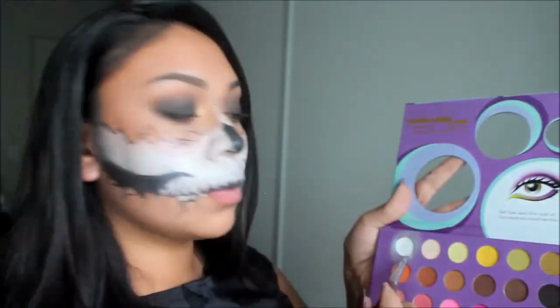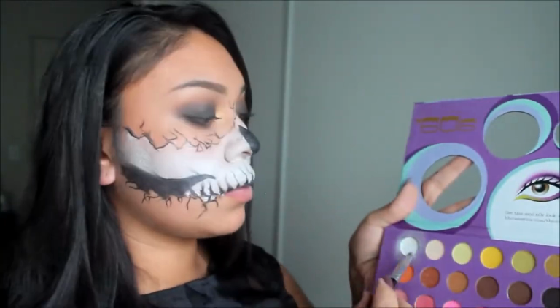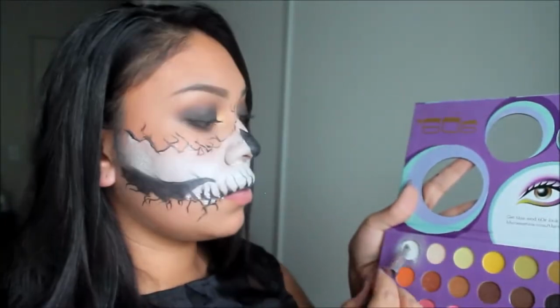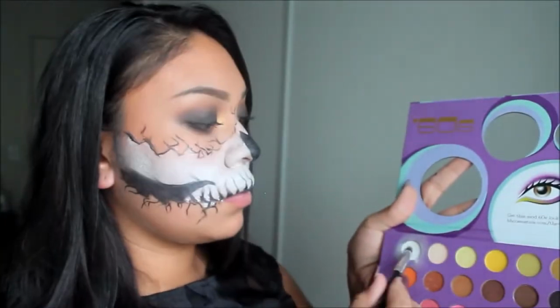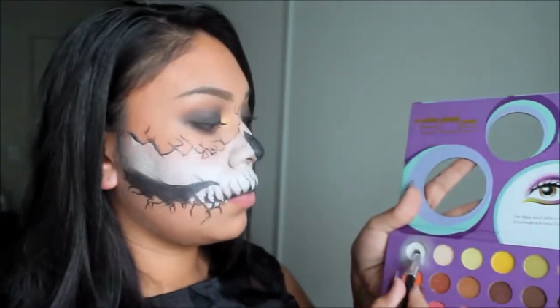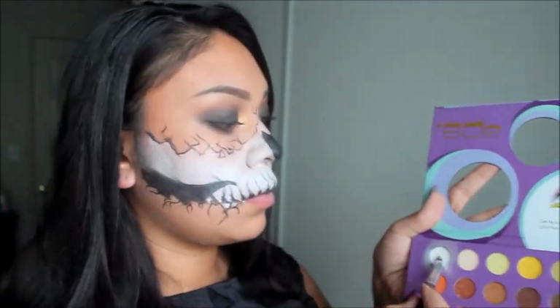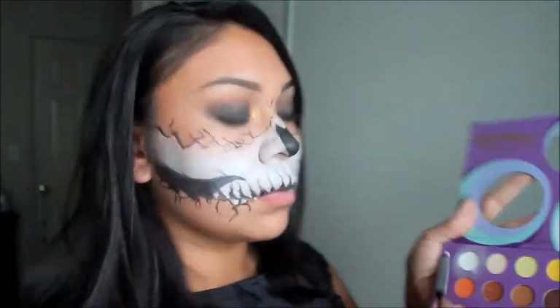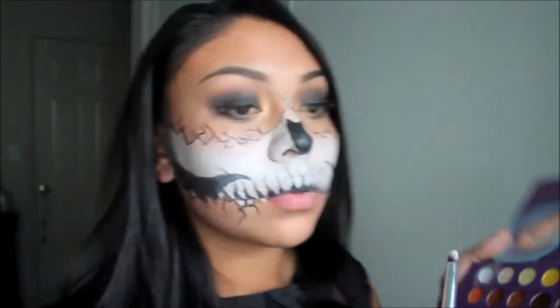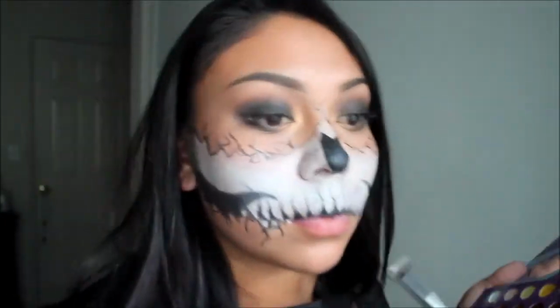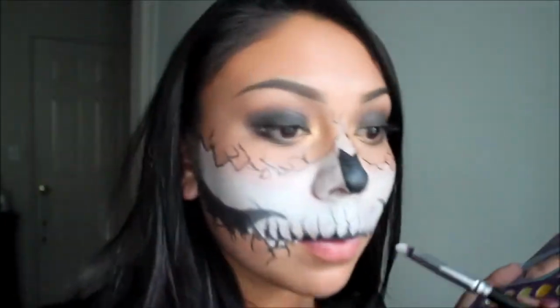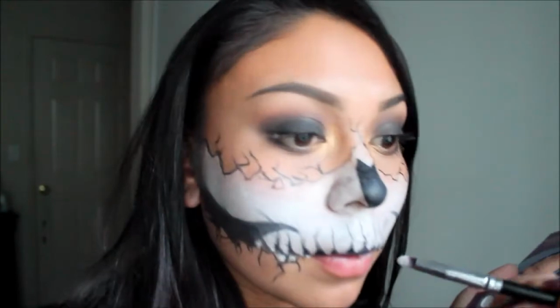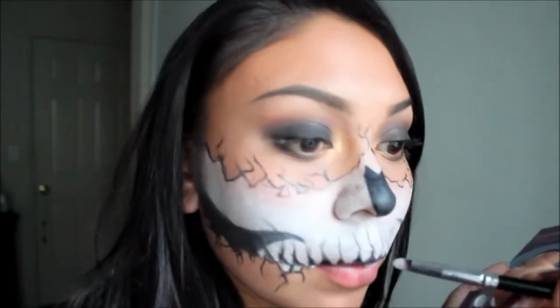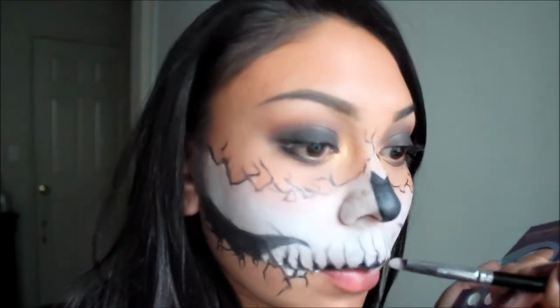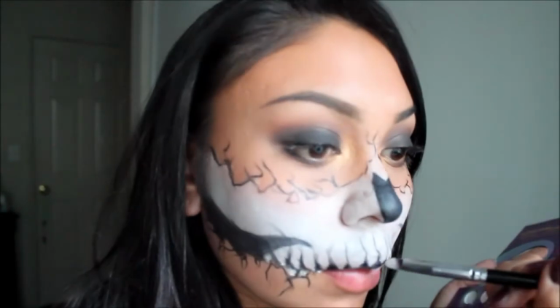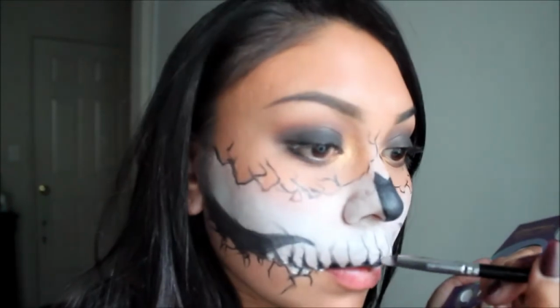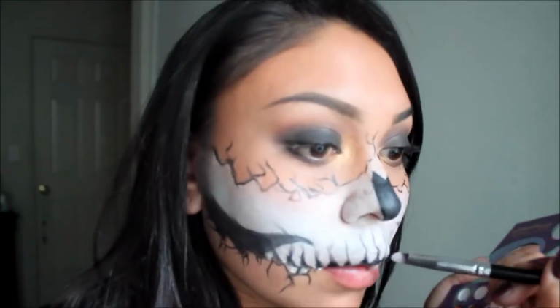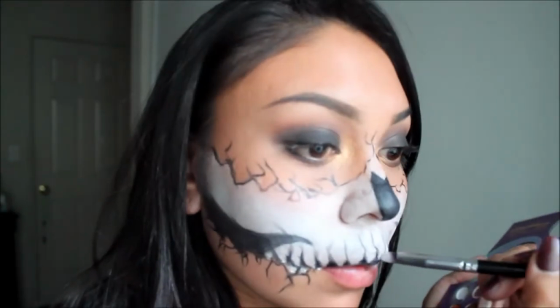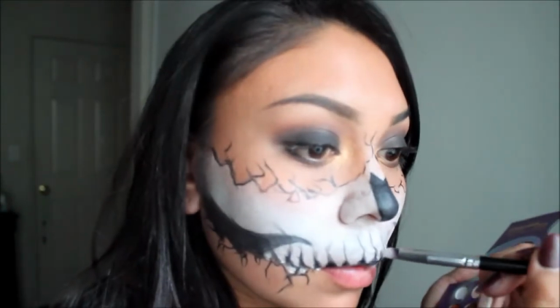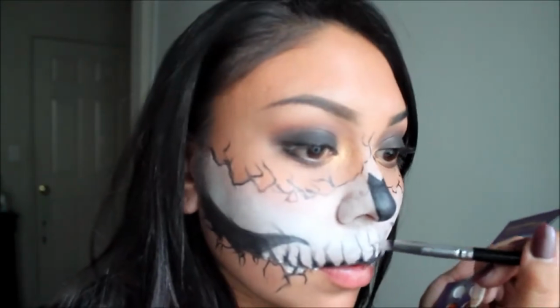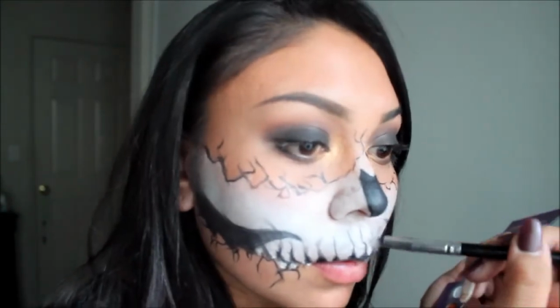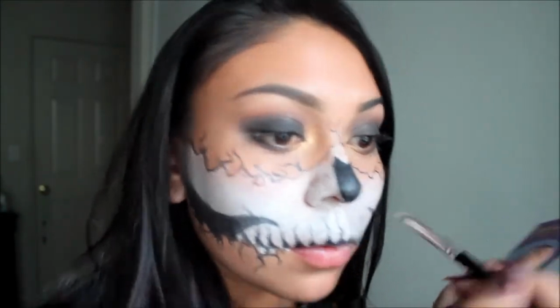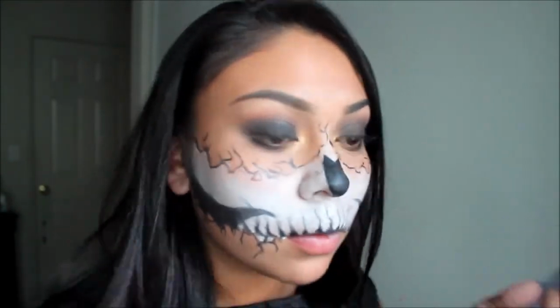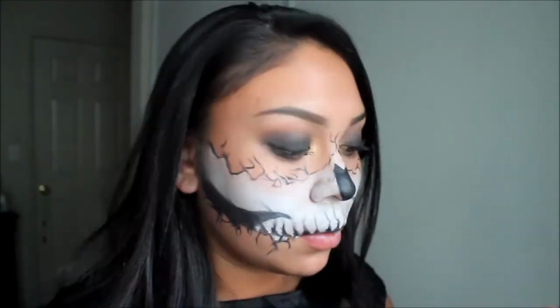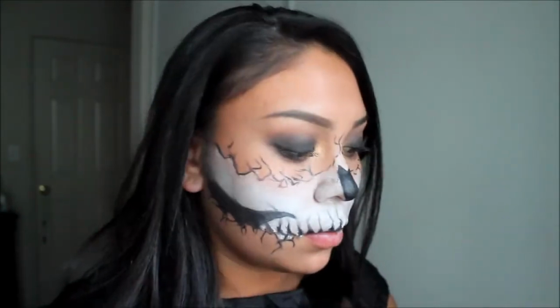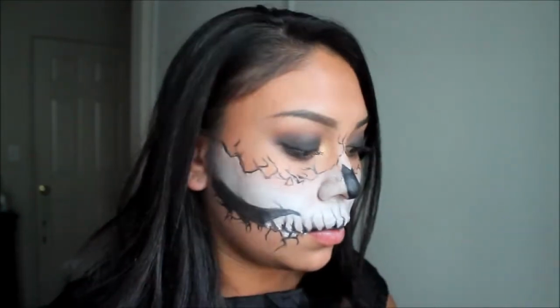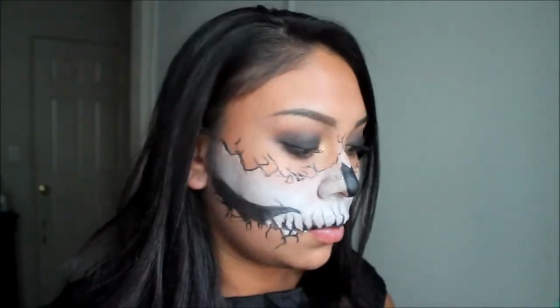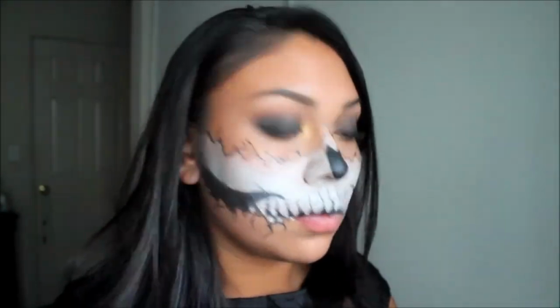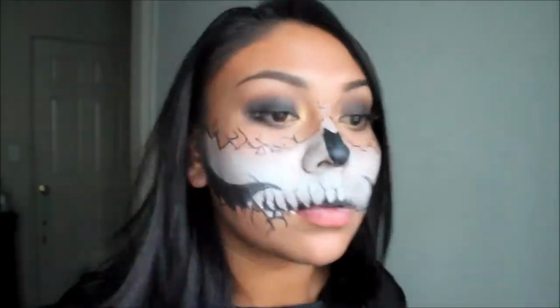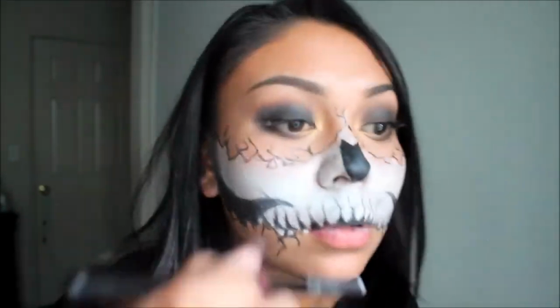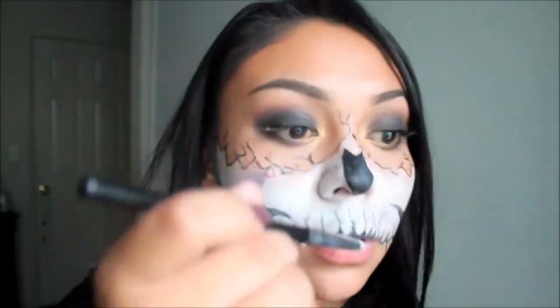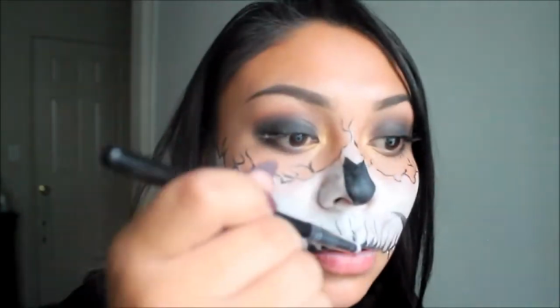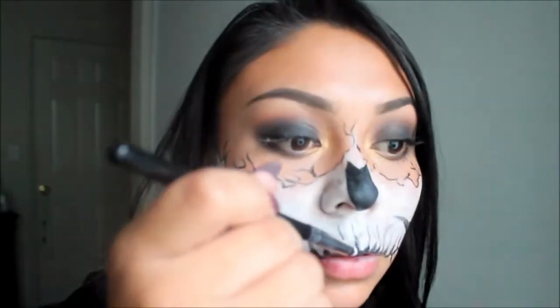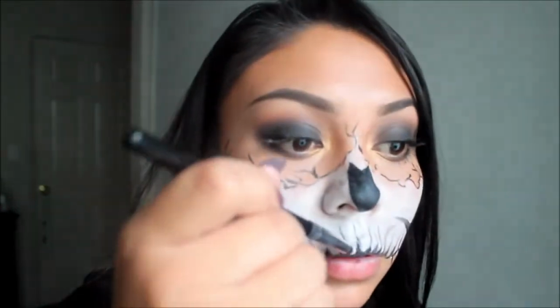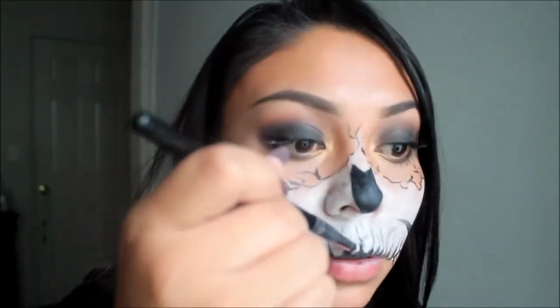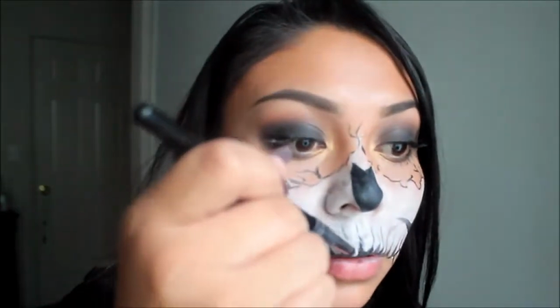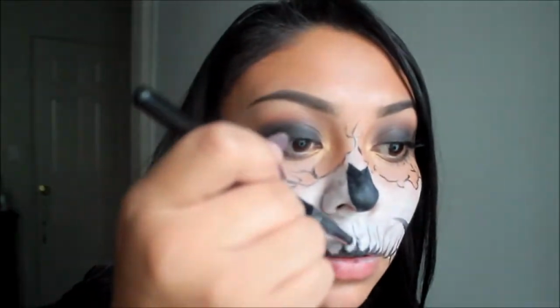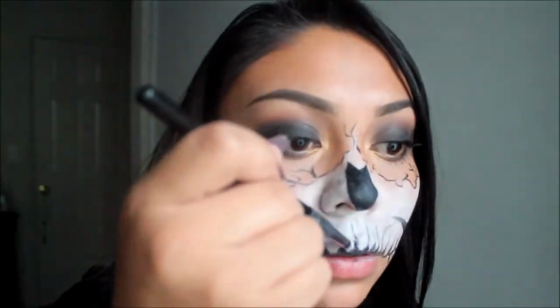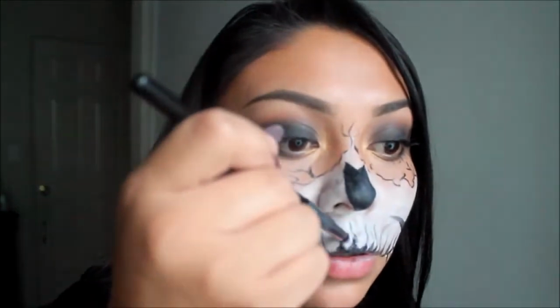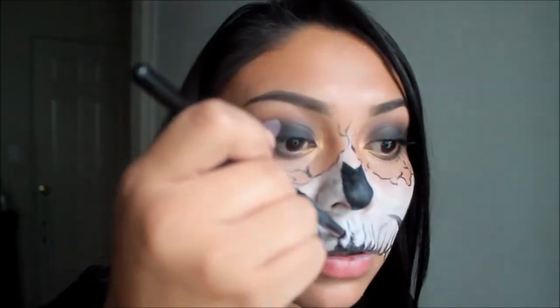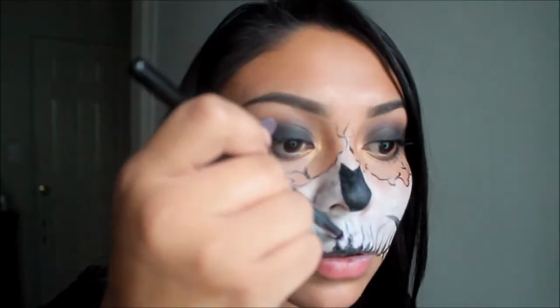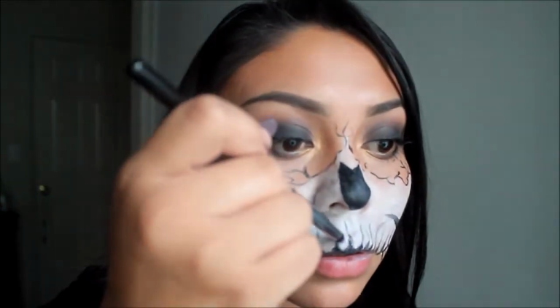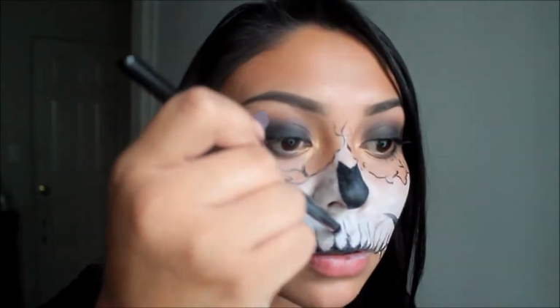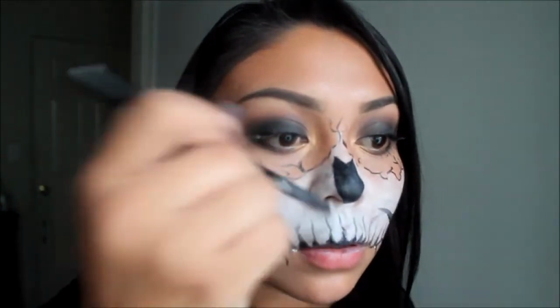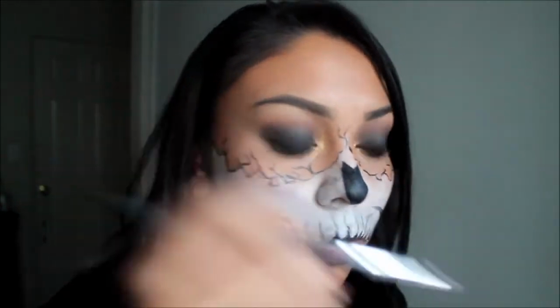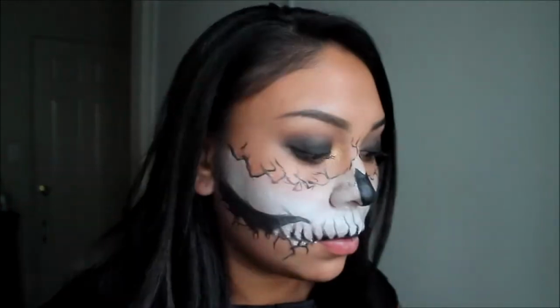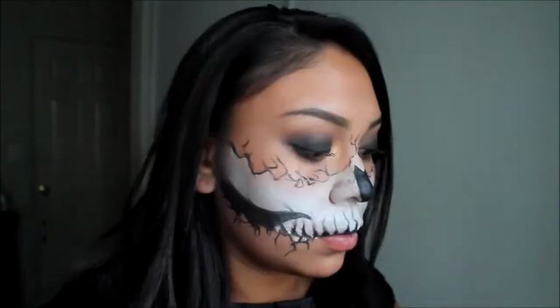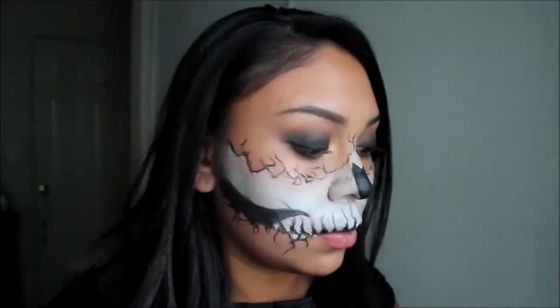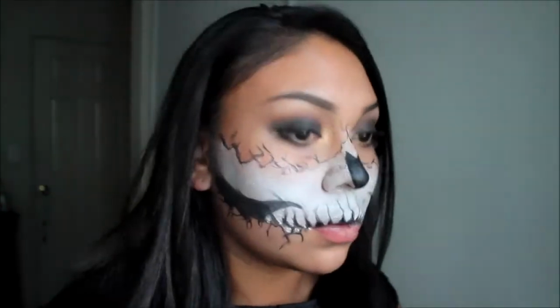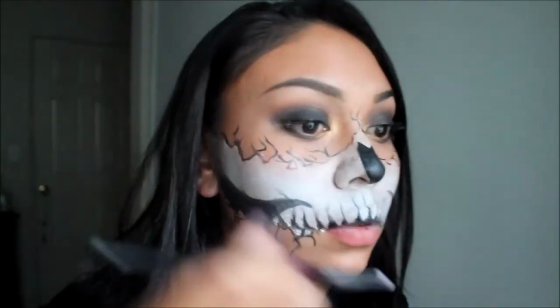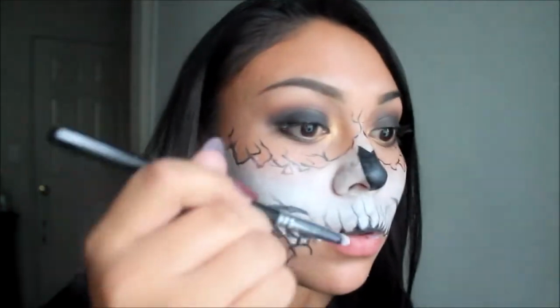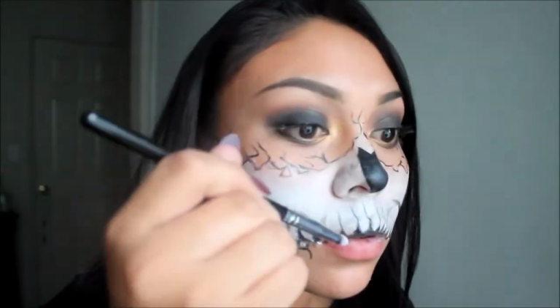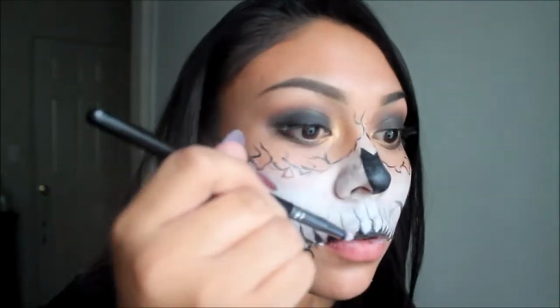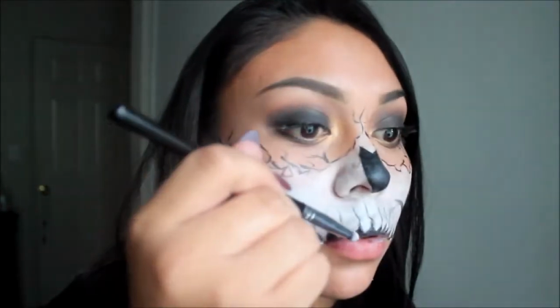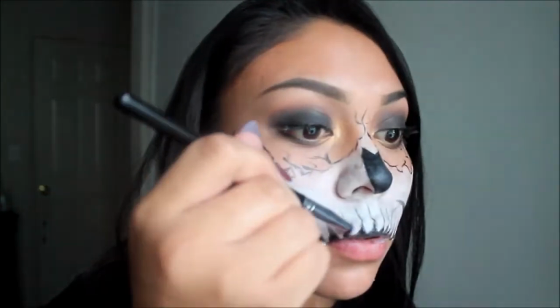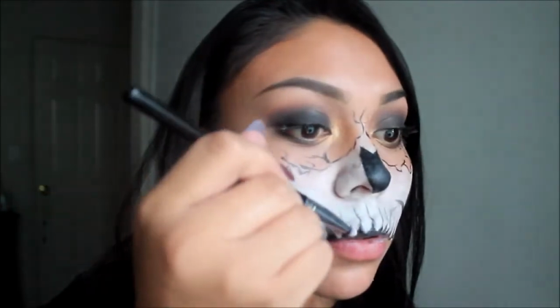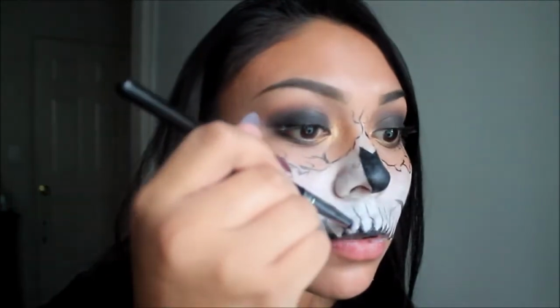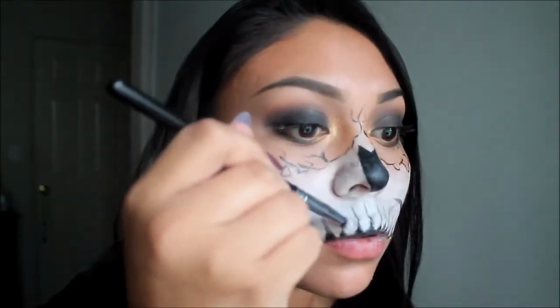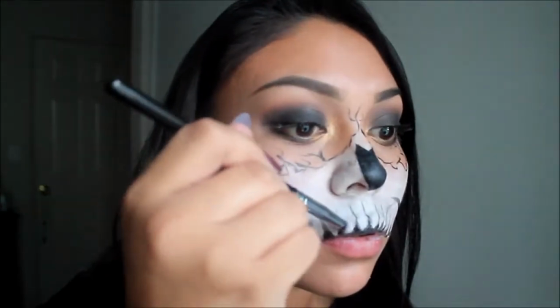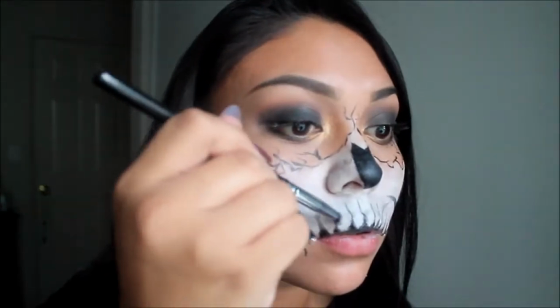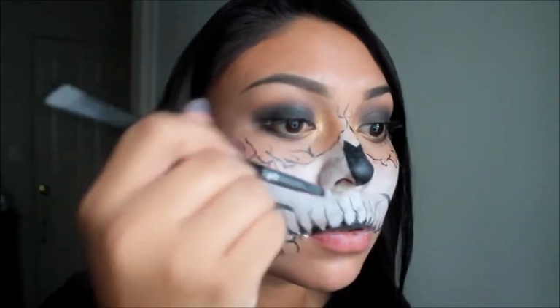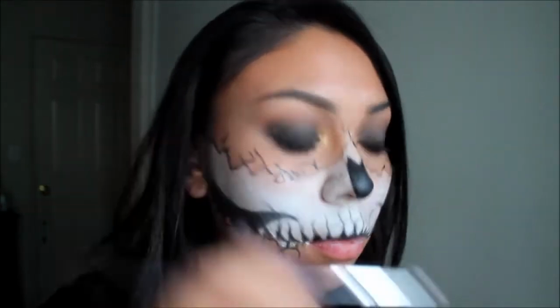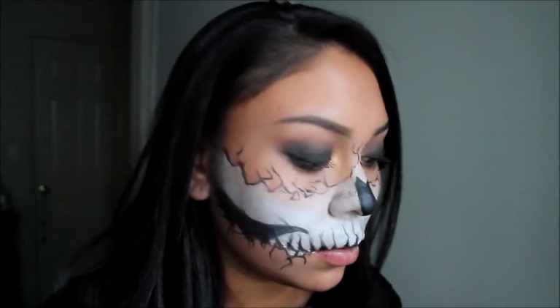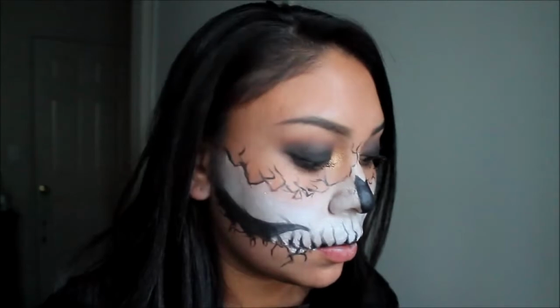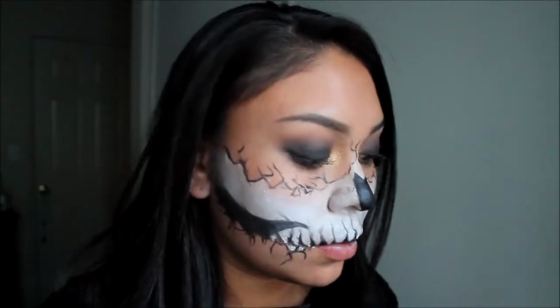Going back in with a white eyeshadow, I'm going to apply the eyeshadow to the bottom part of the teeth.